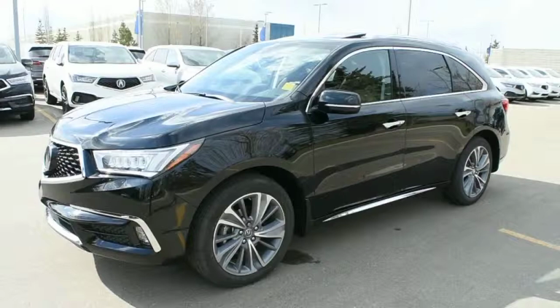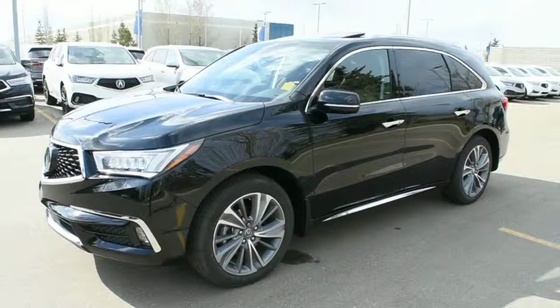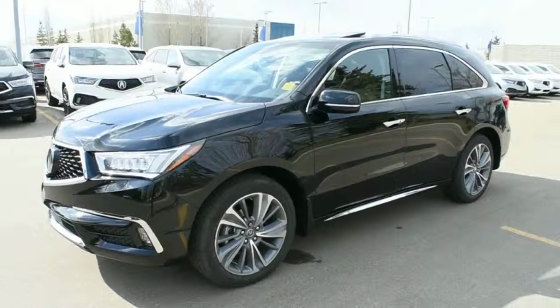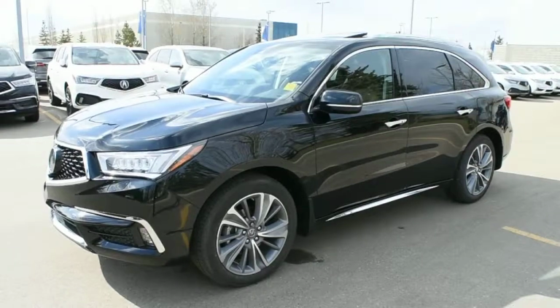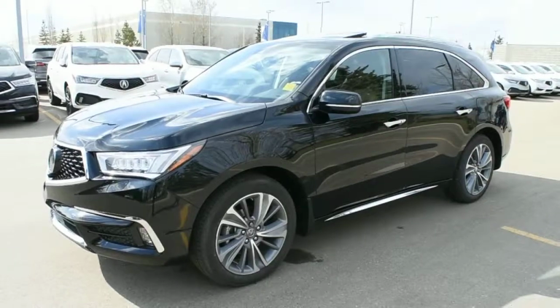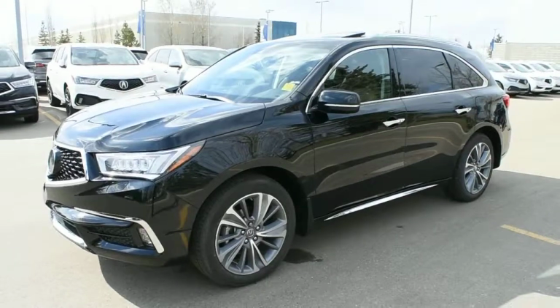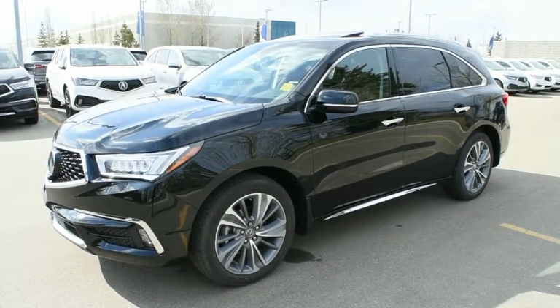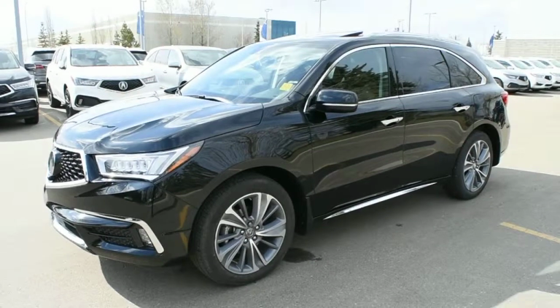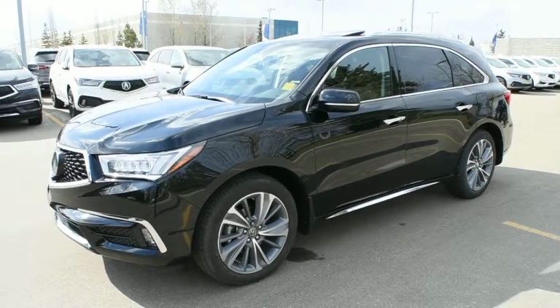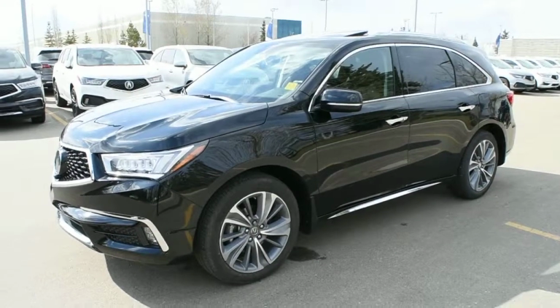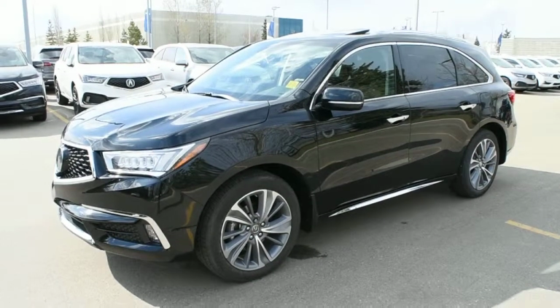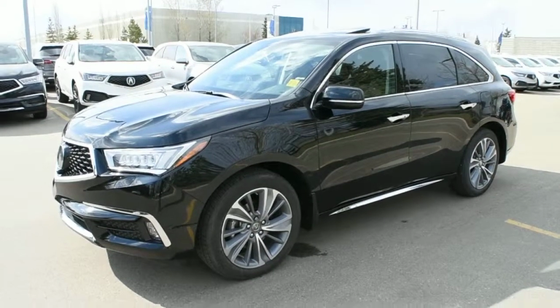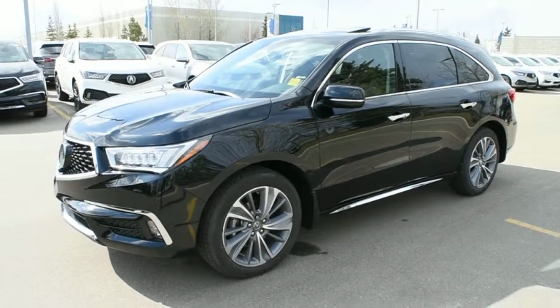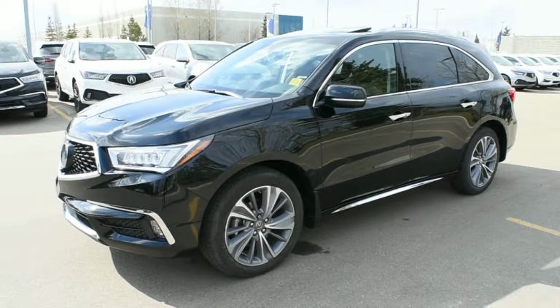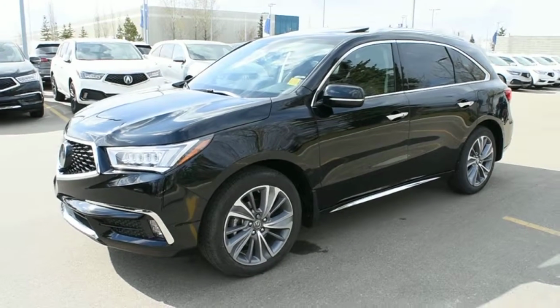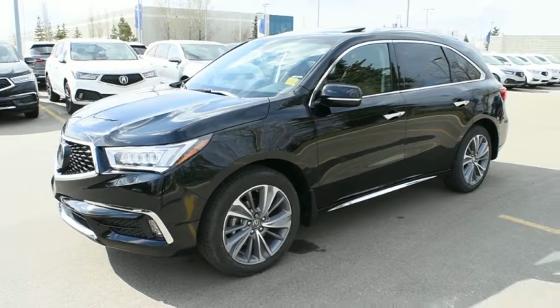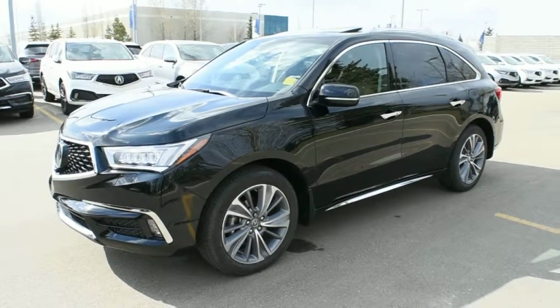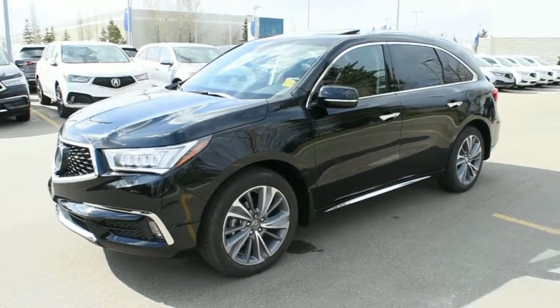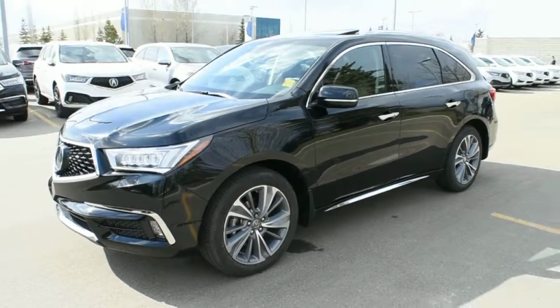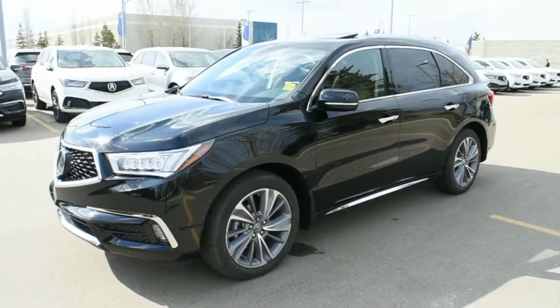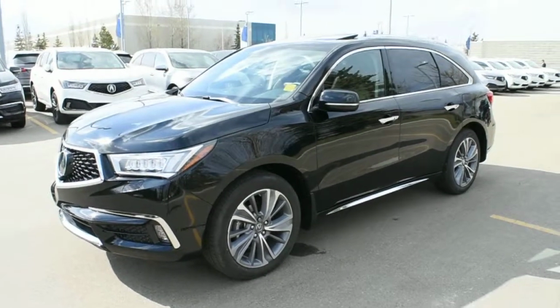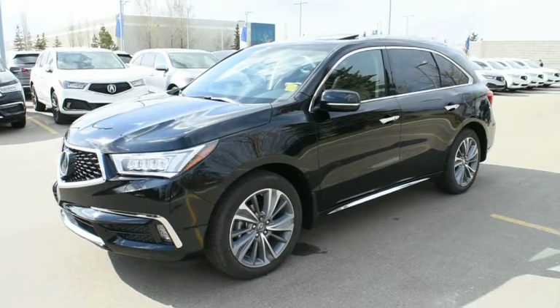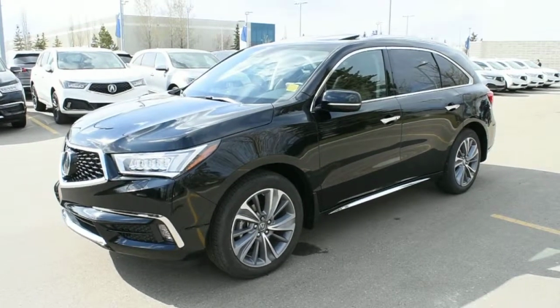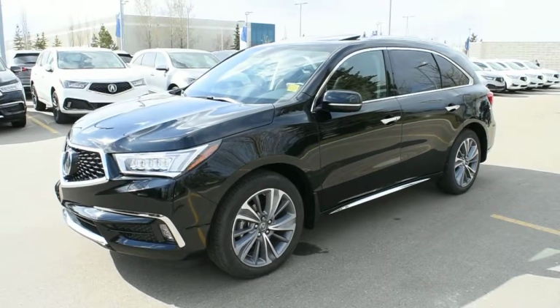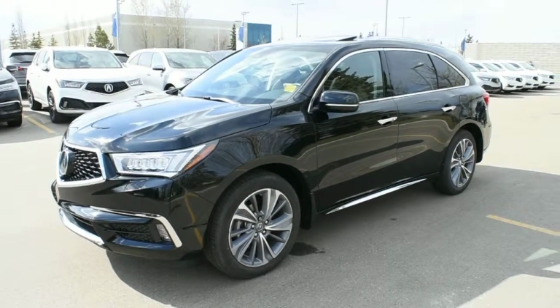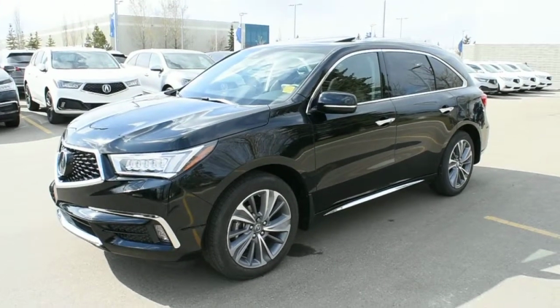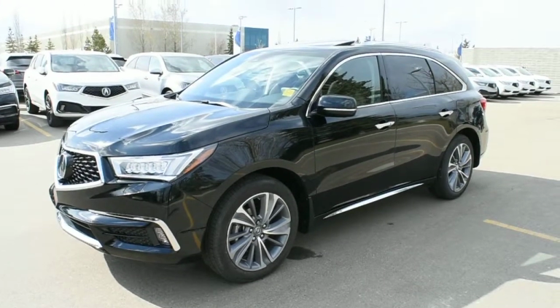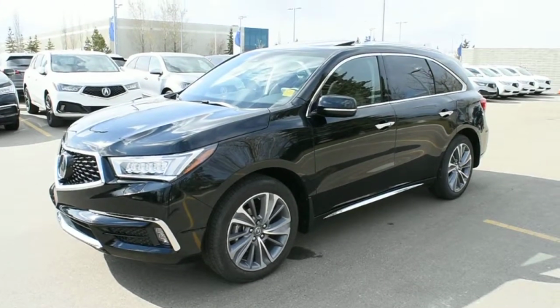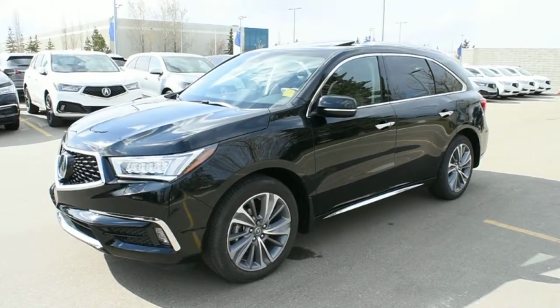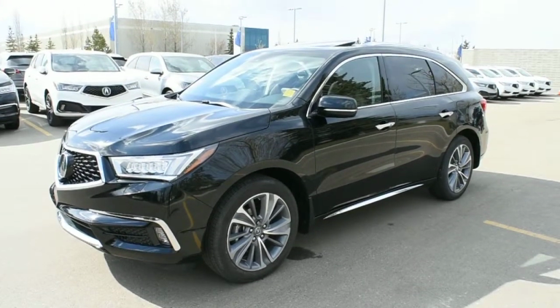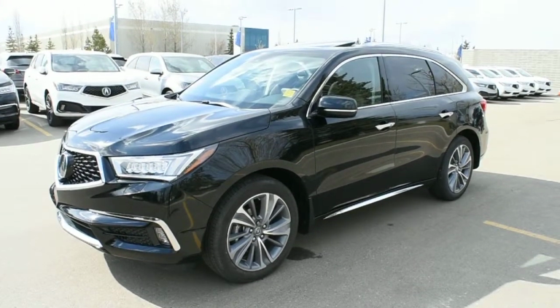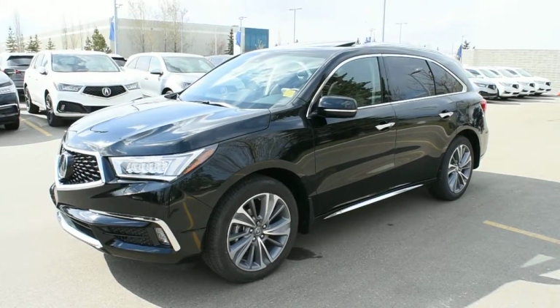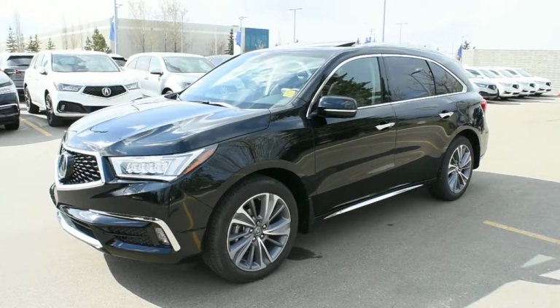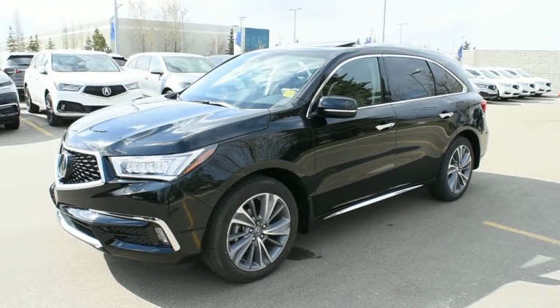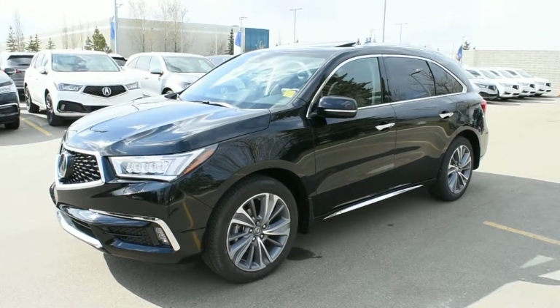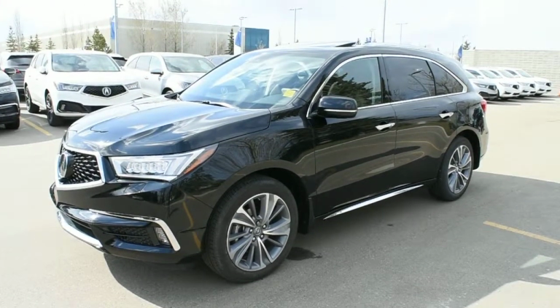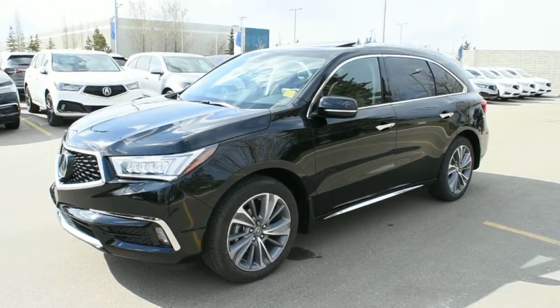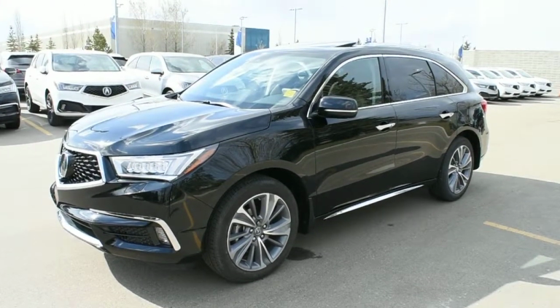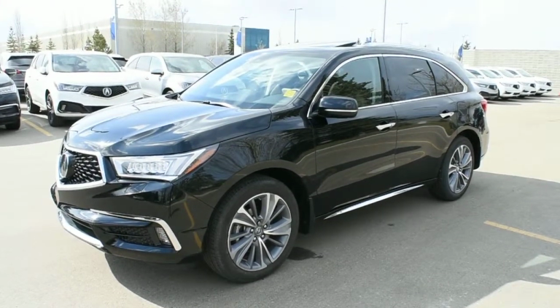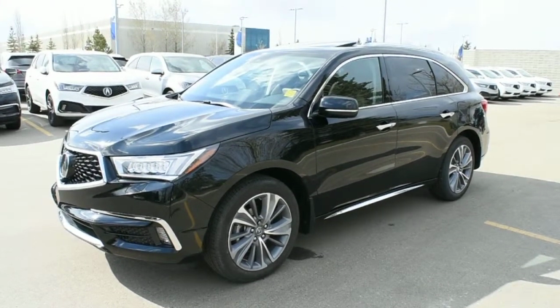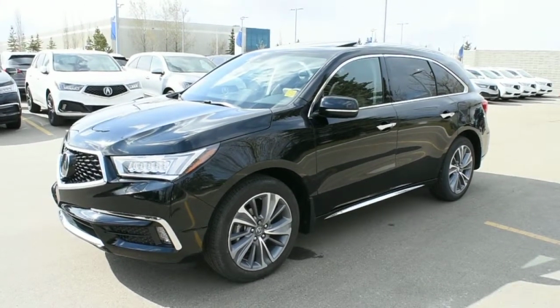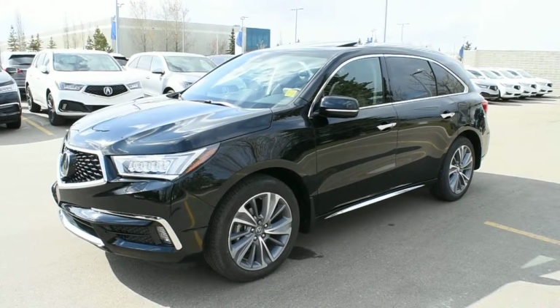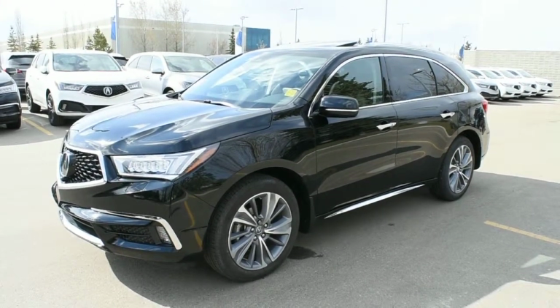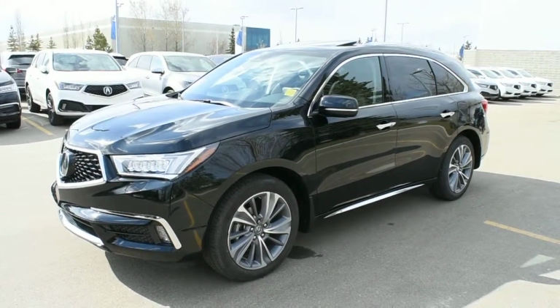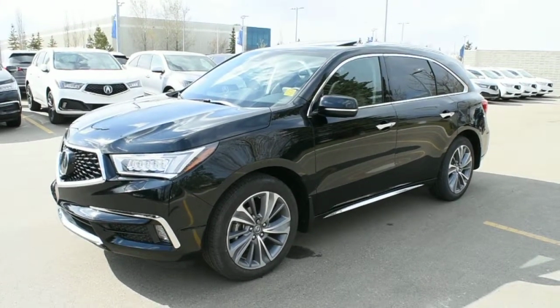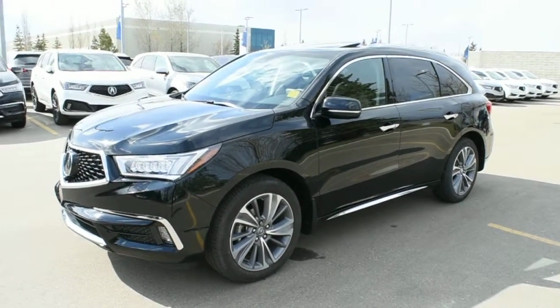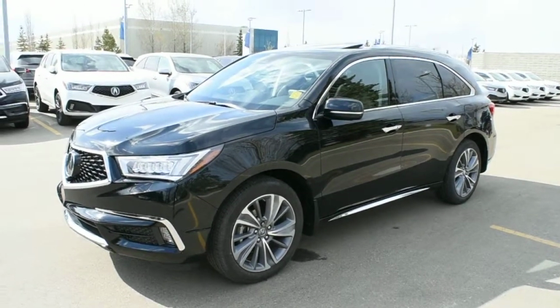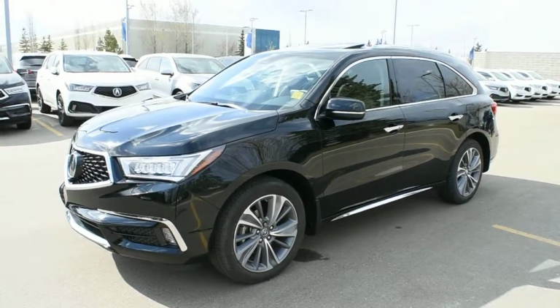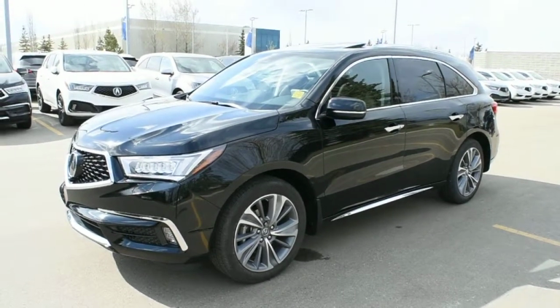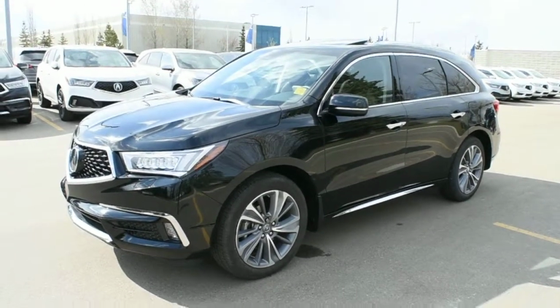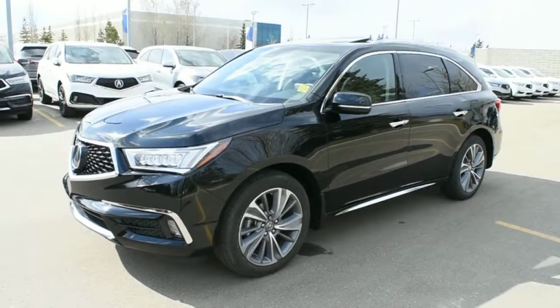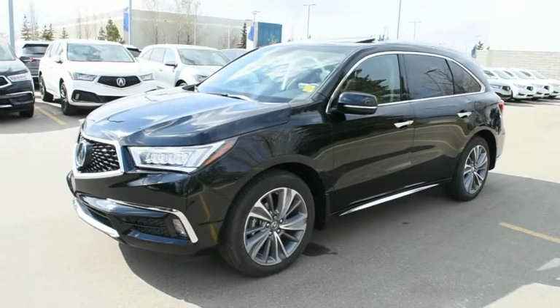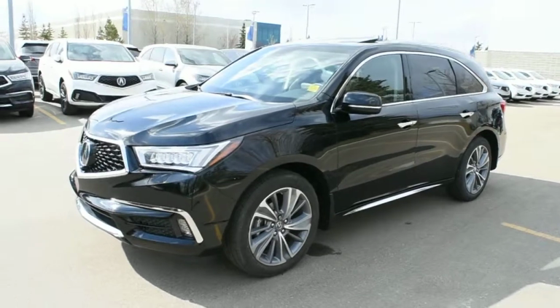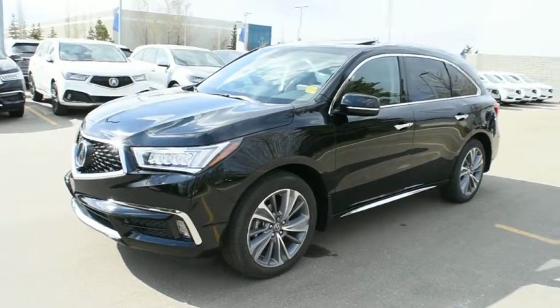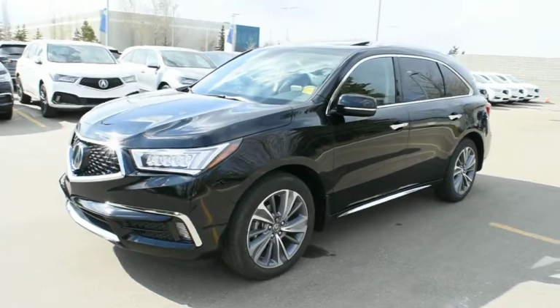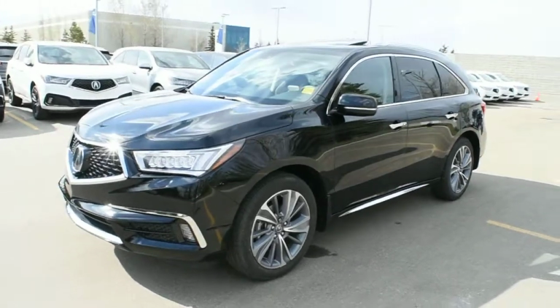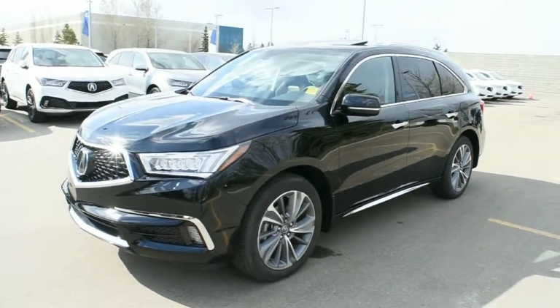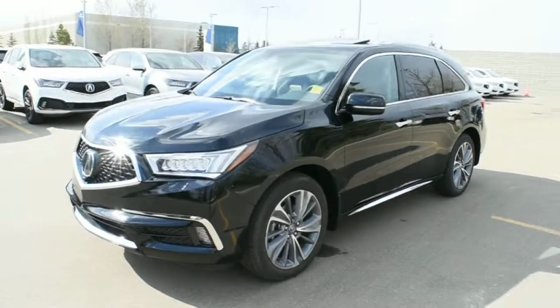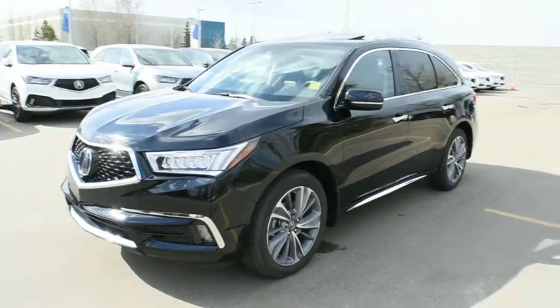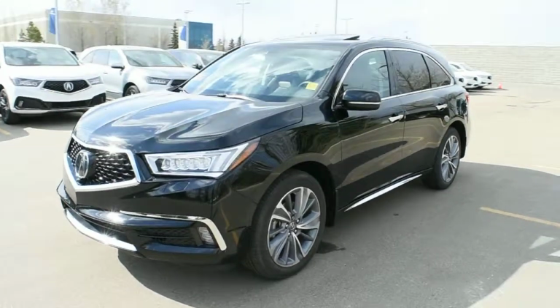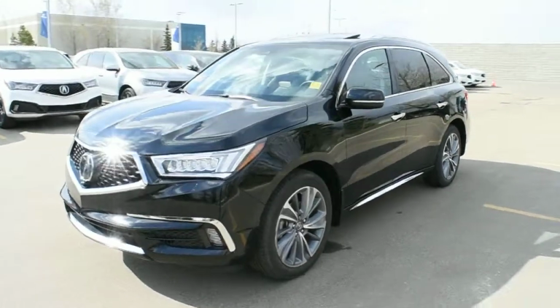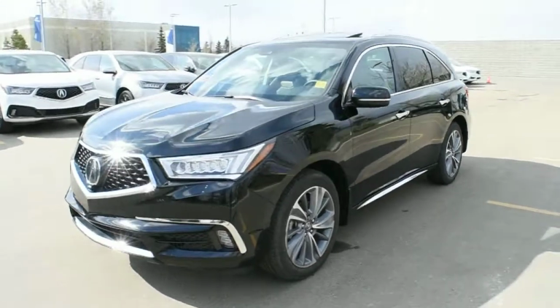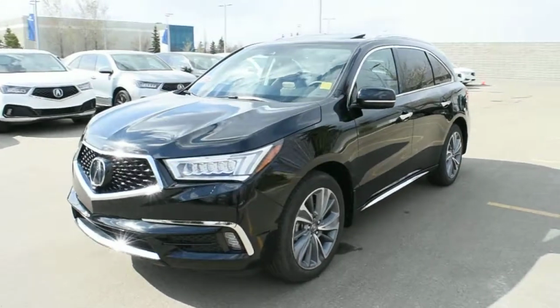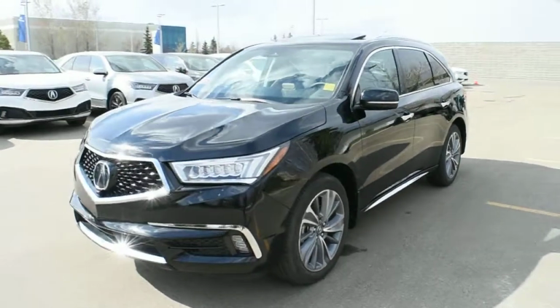Hi there, welcome to Westside Akron. This is the 2018 Acura MDX Elite 6 Passenger in a crystal black pearl.